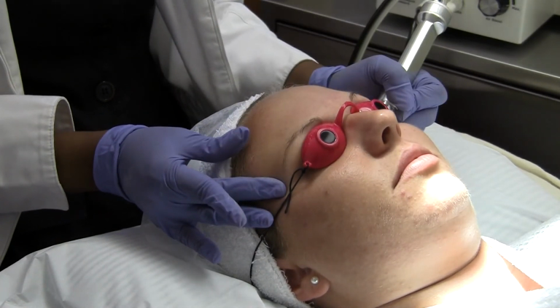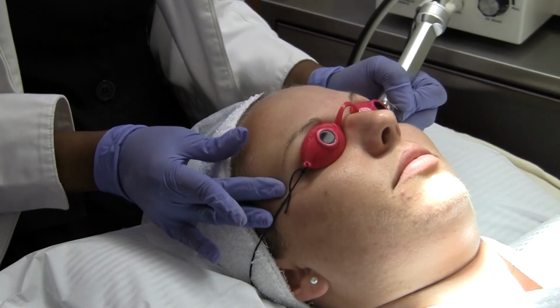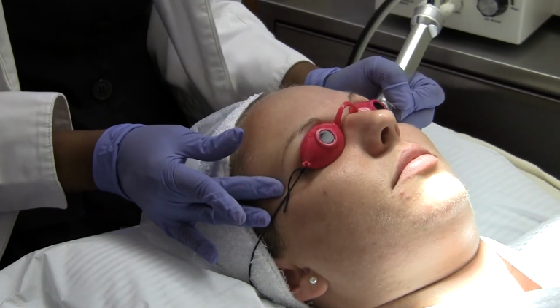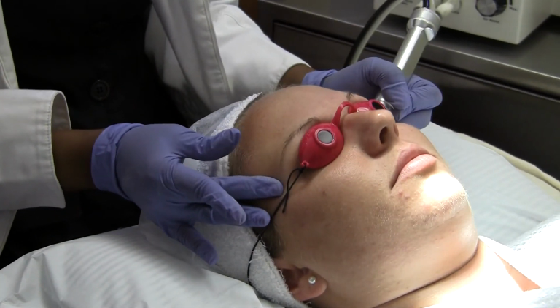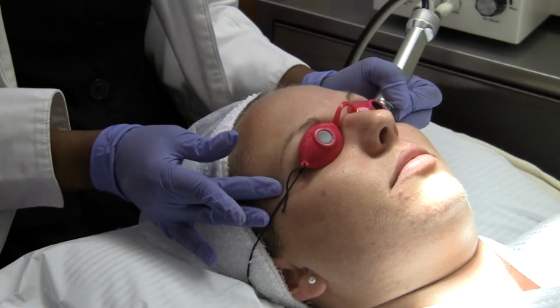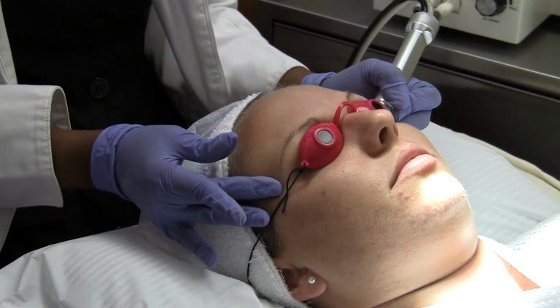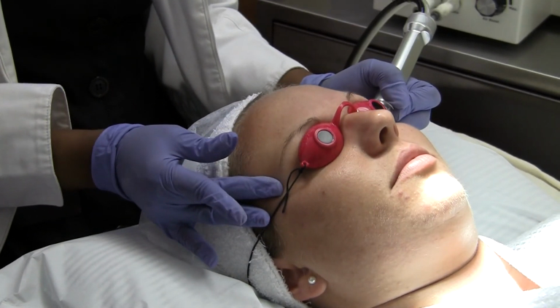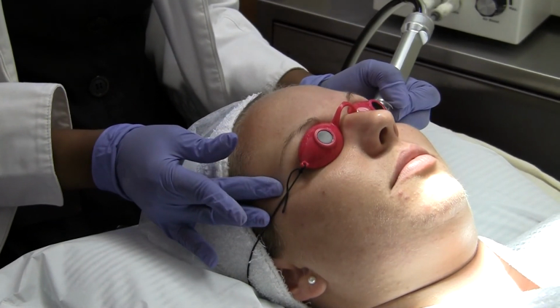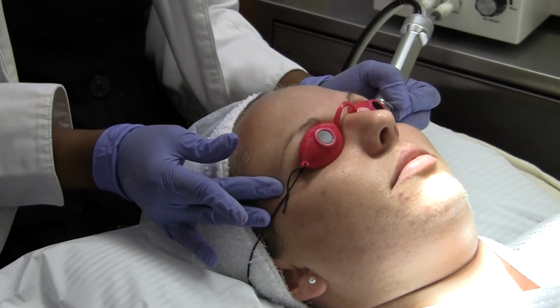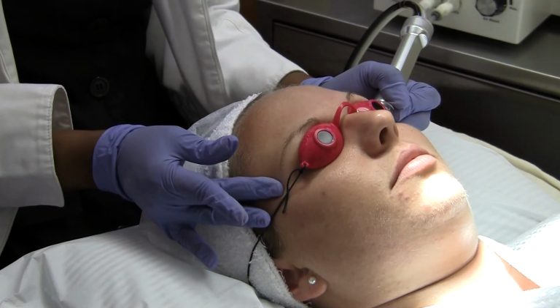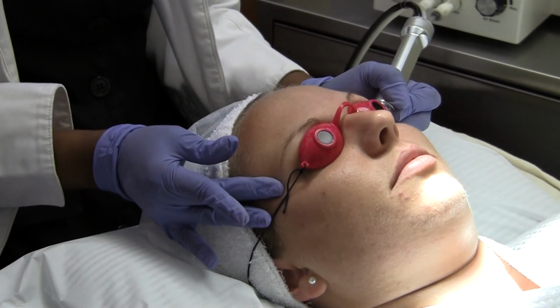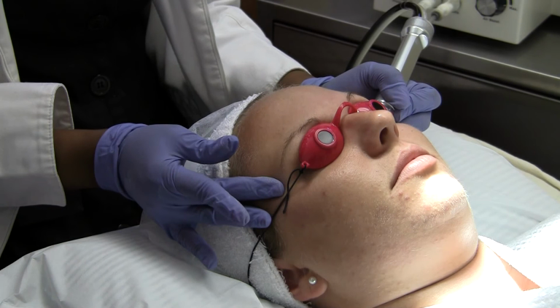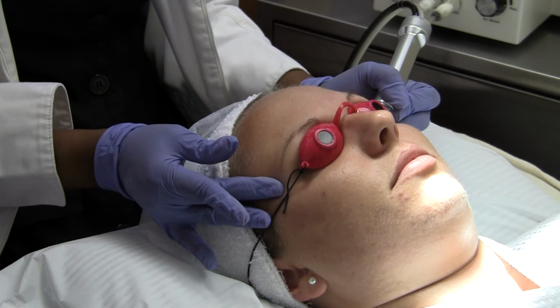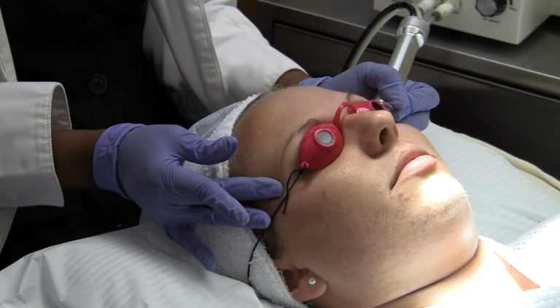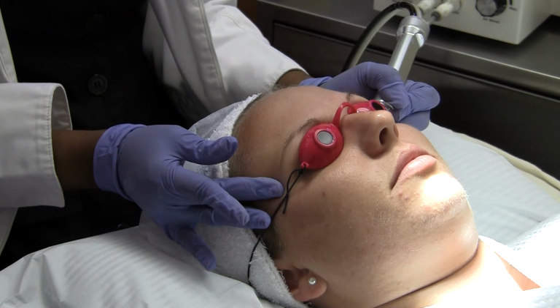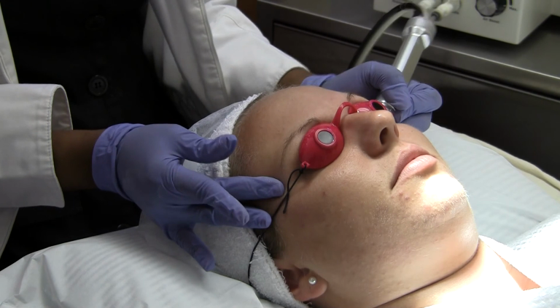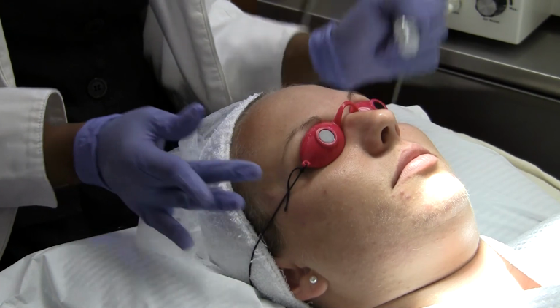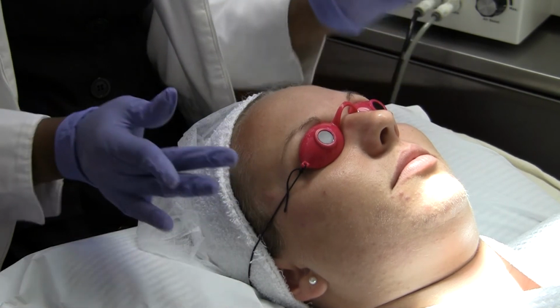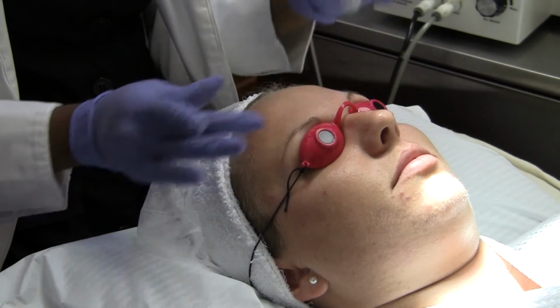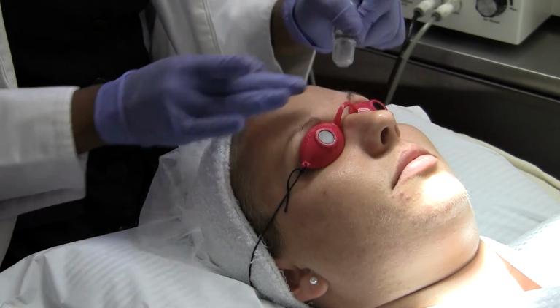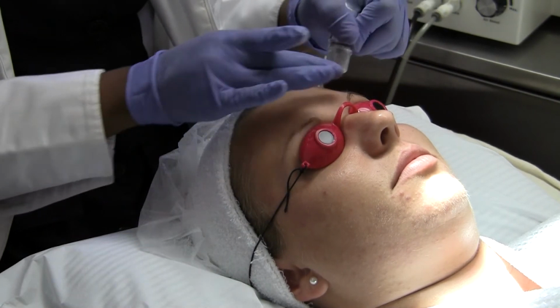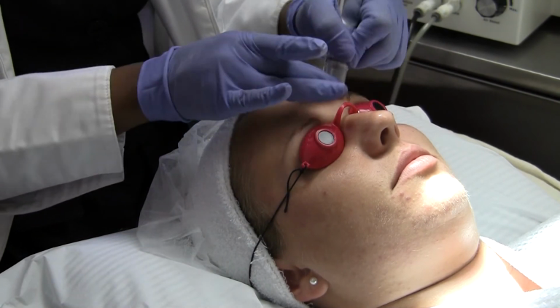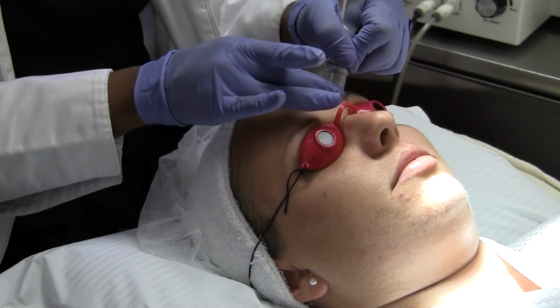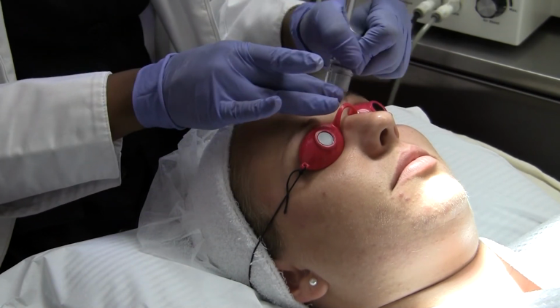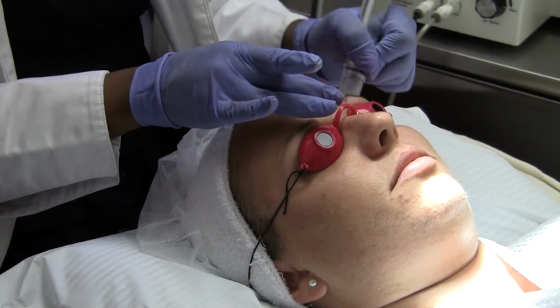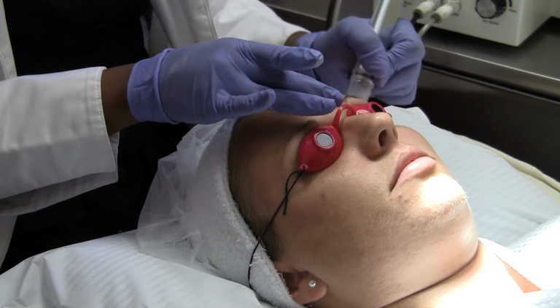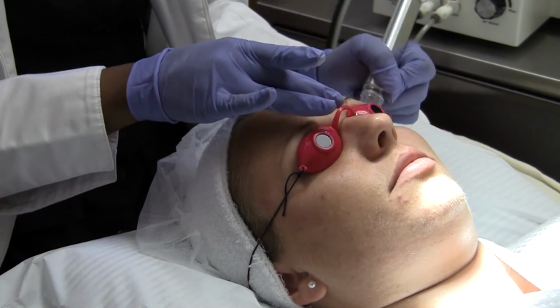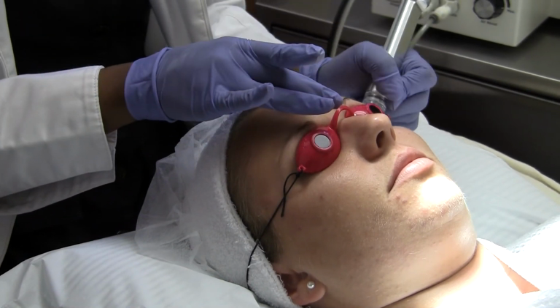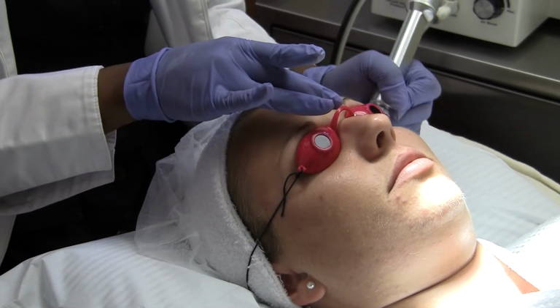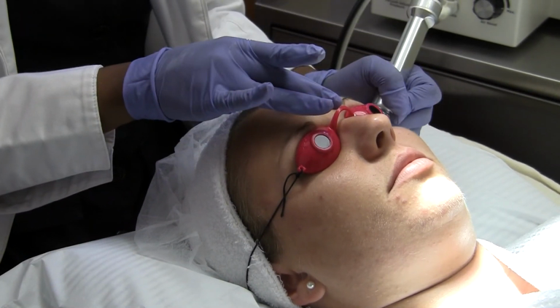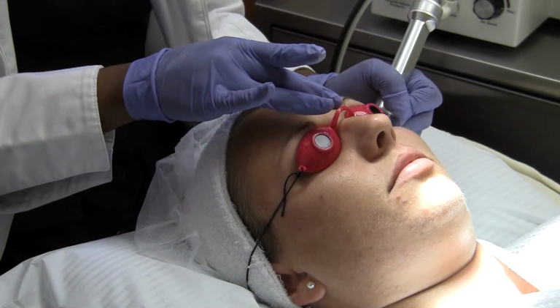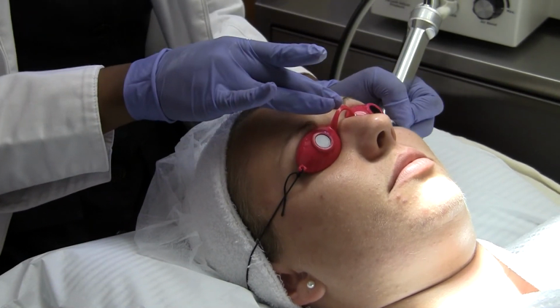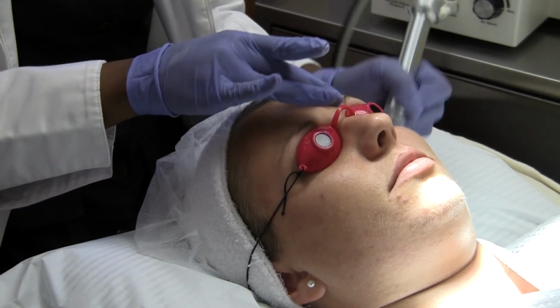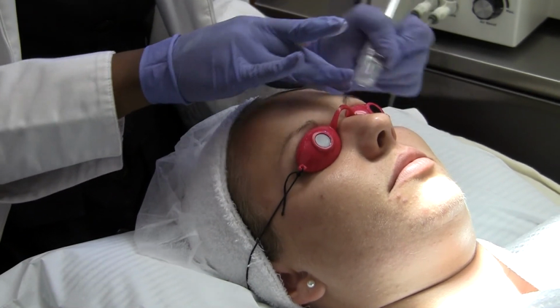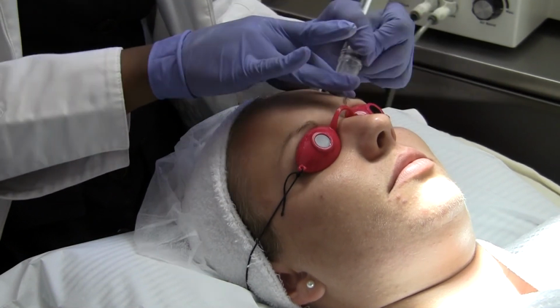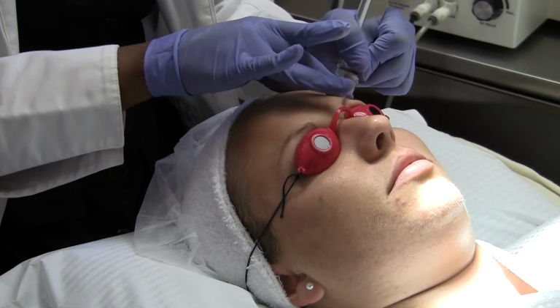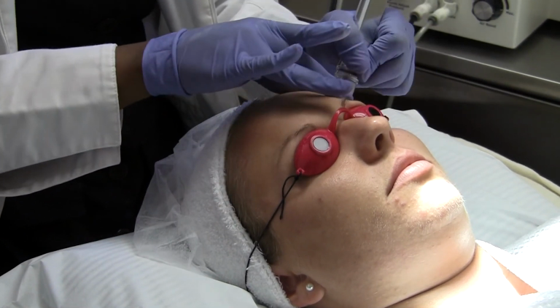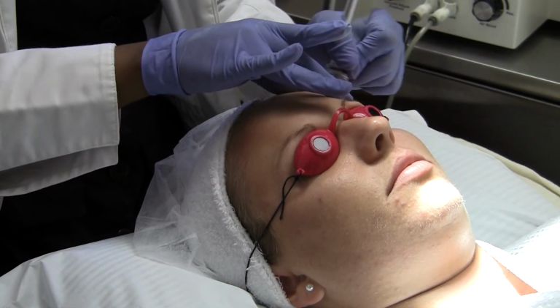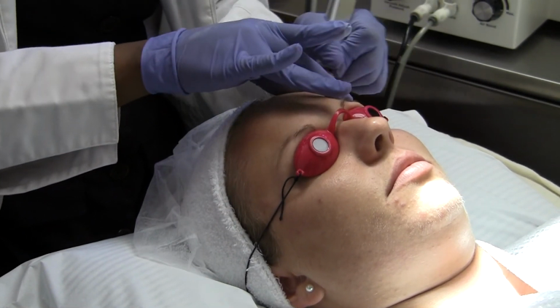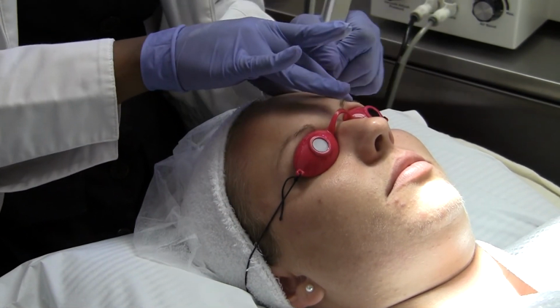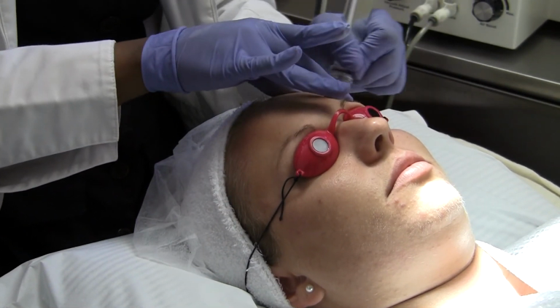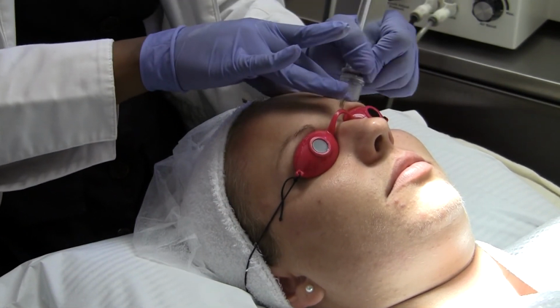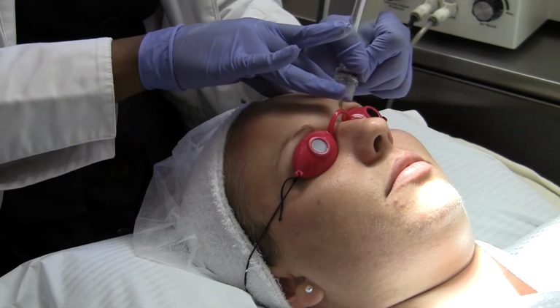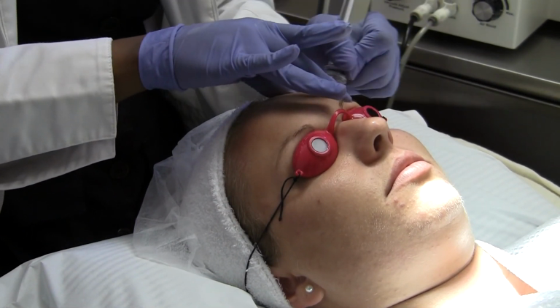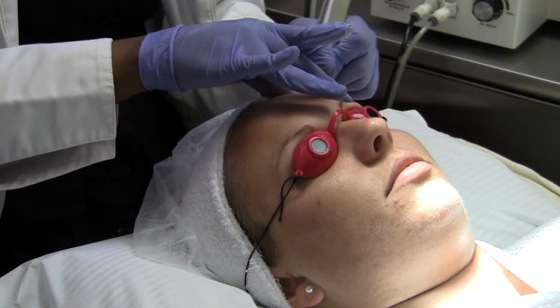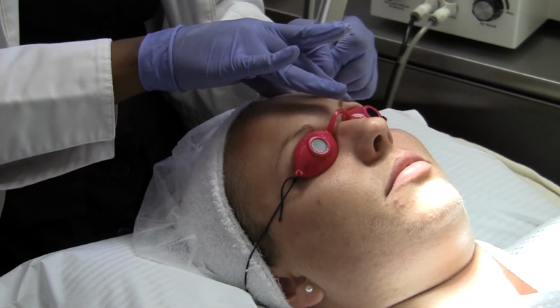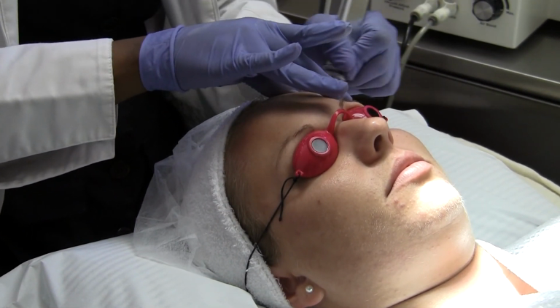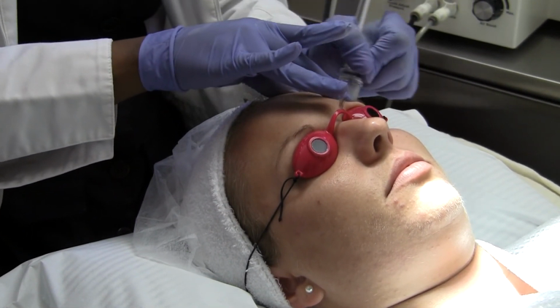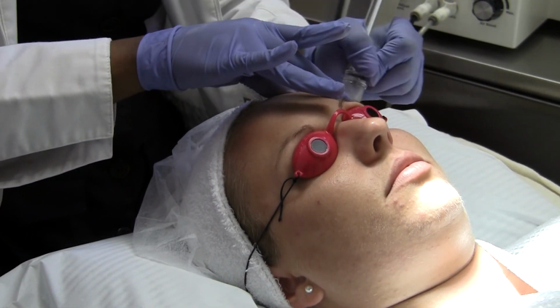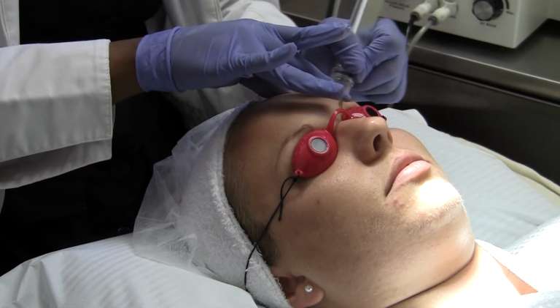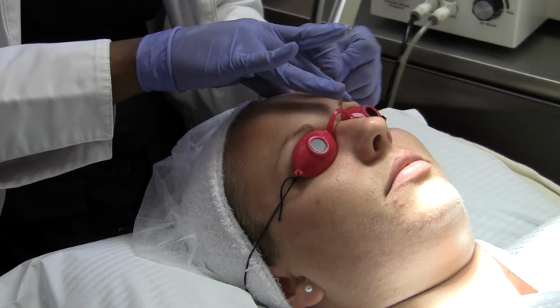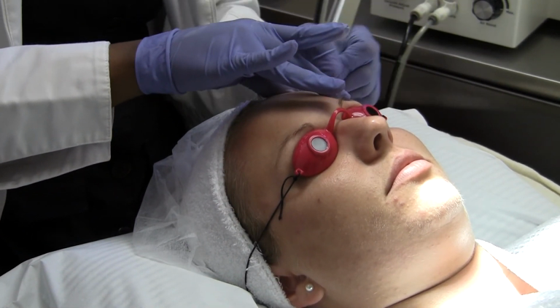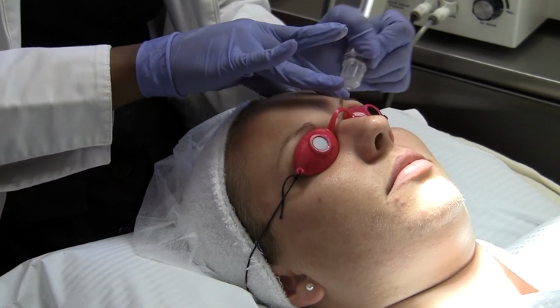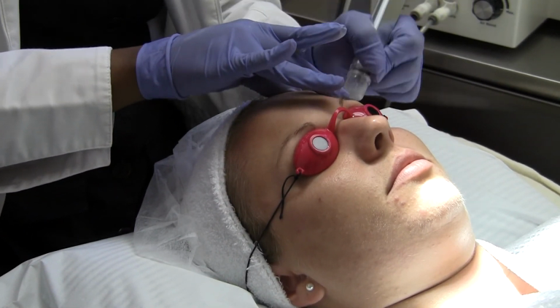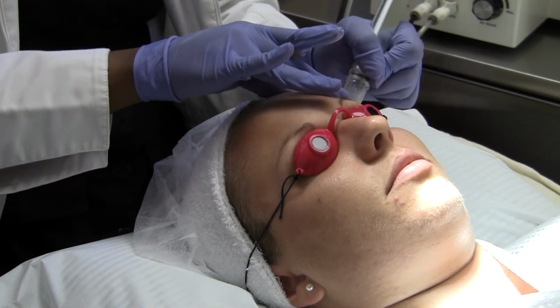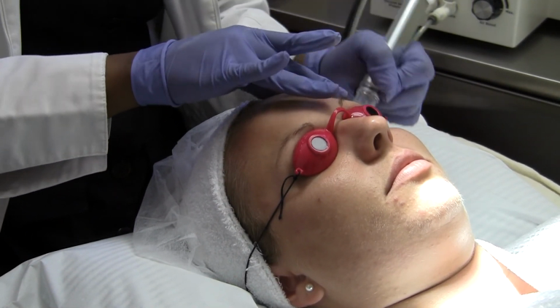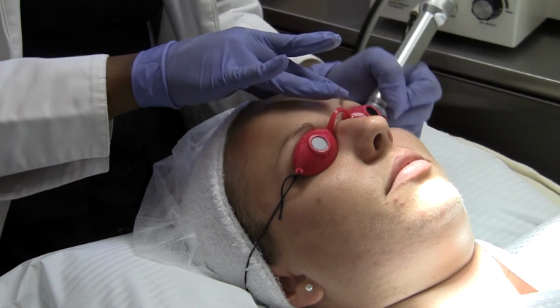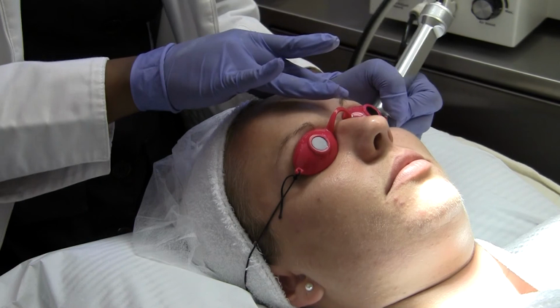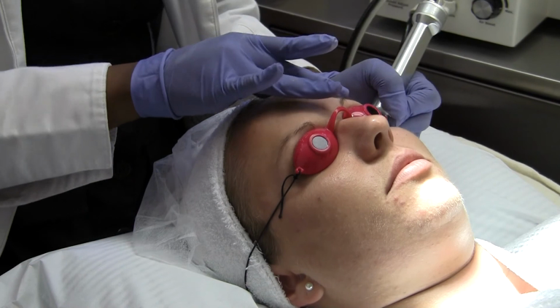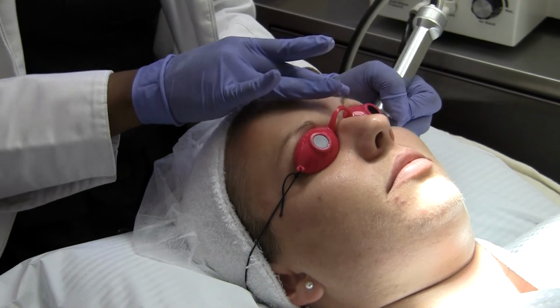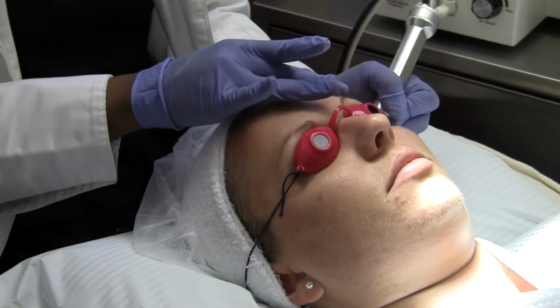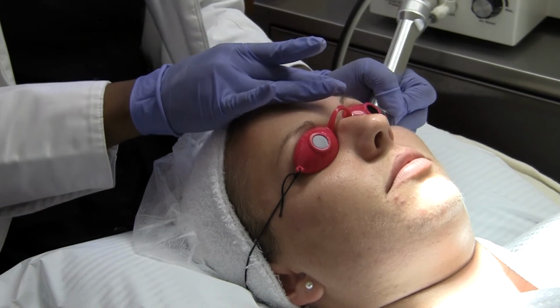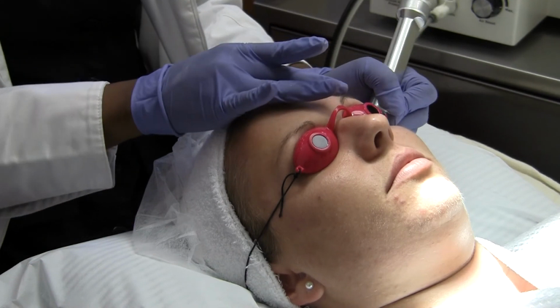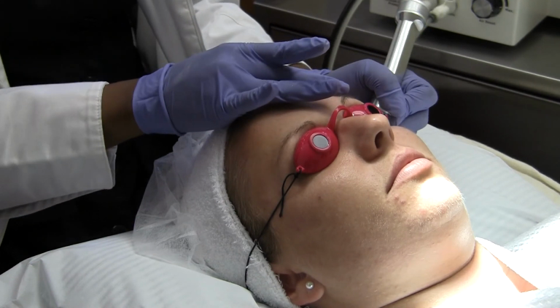And there you have it — you can have an ultimate skin rejuvenation treatment with microdermabrasion in as little as 30 minutes.